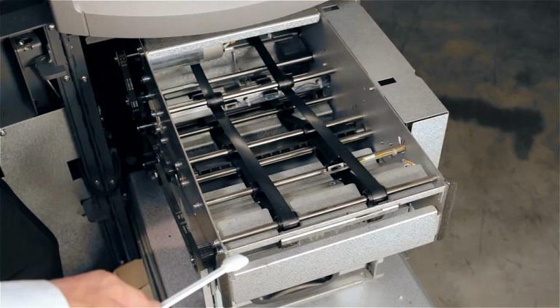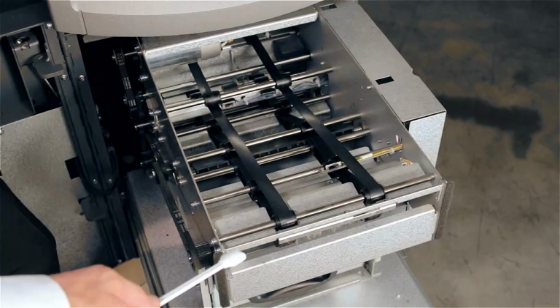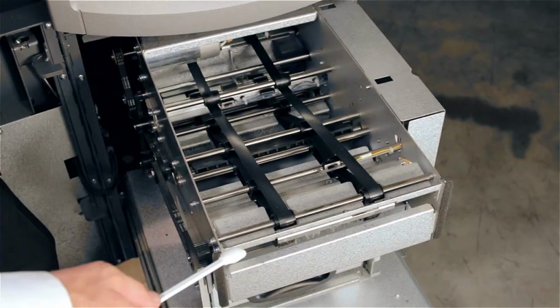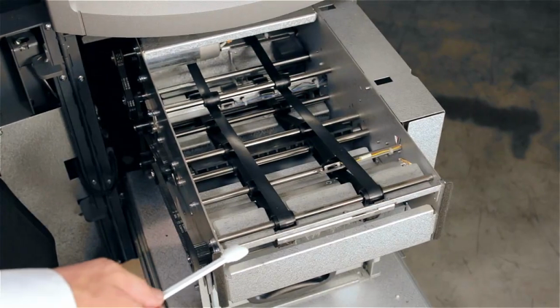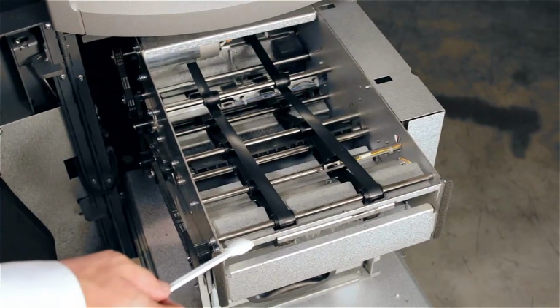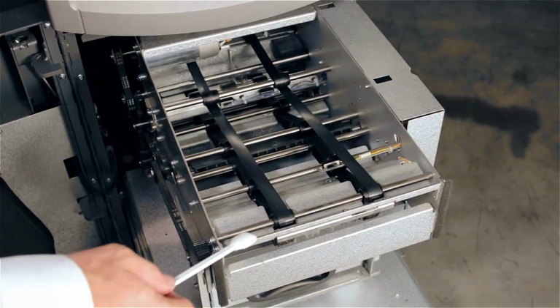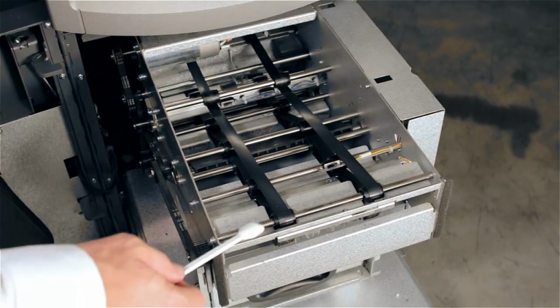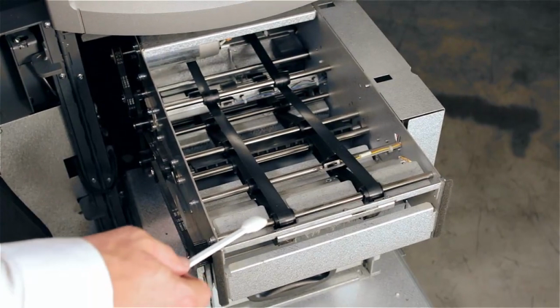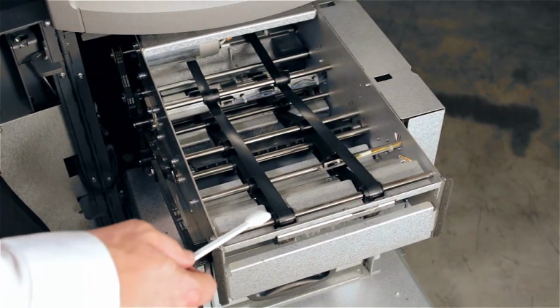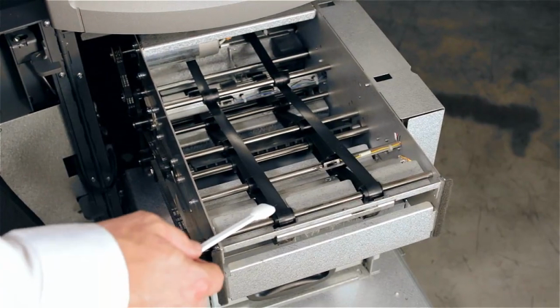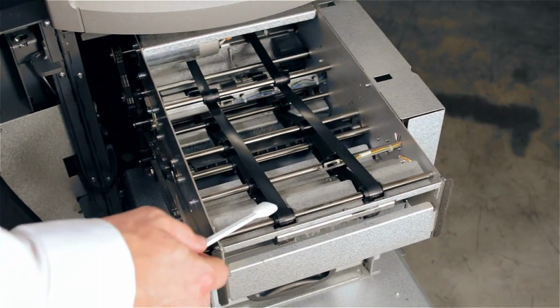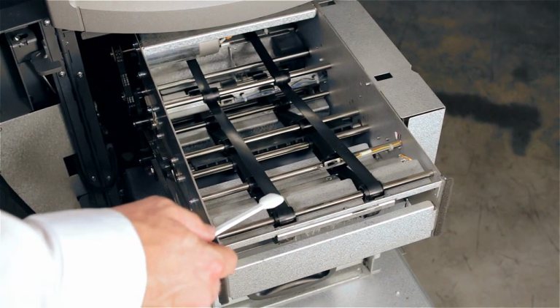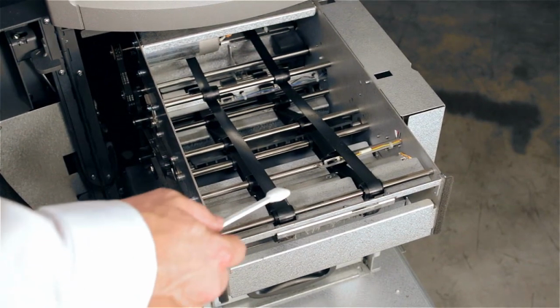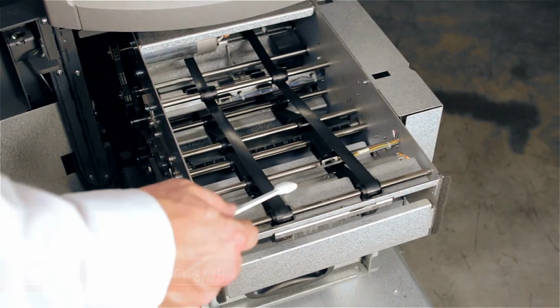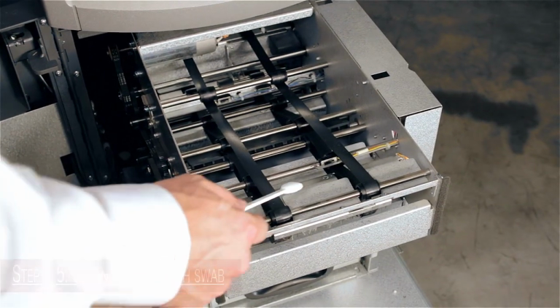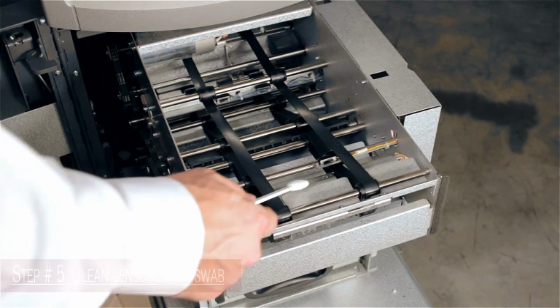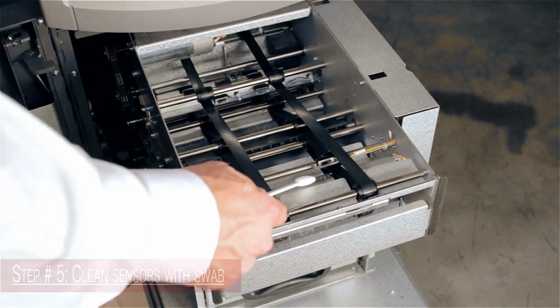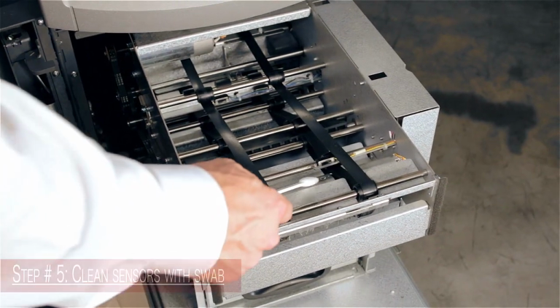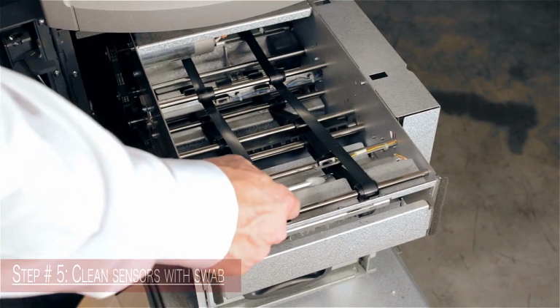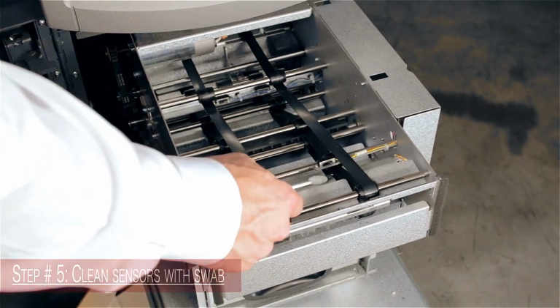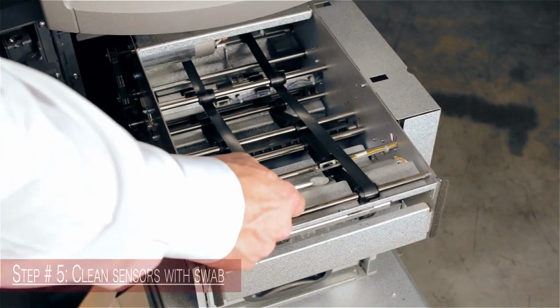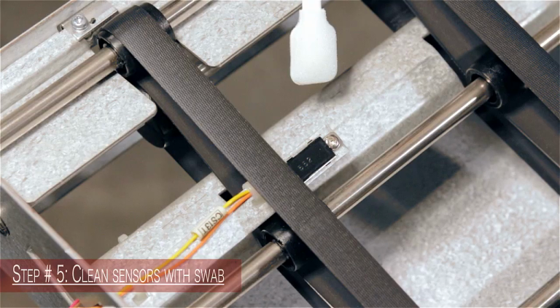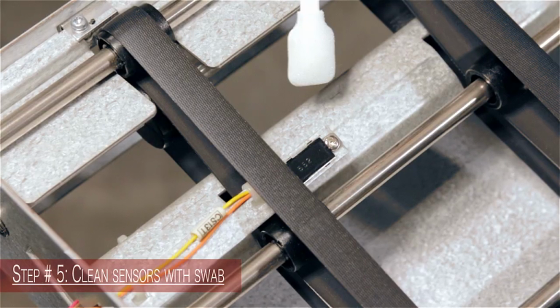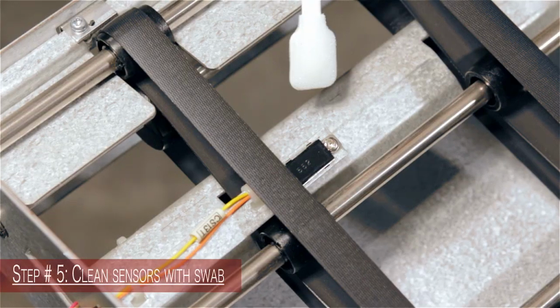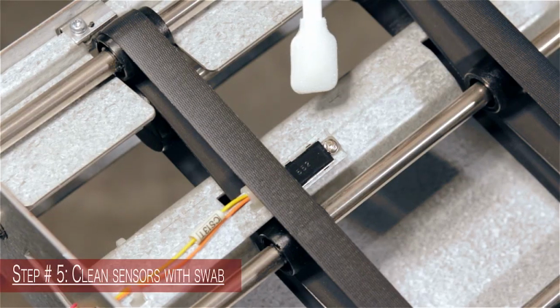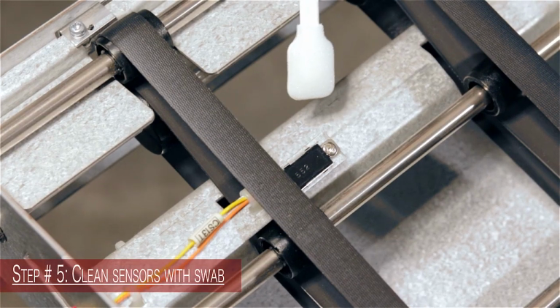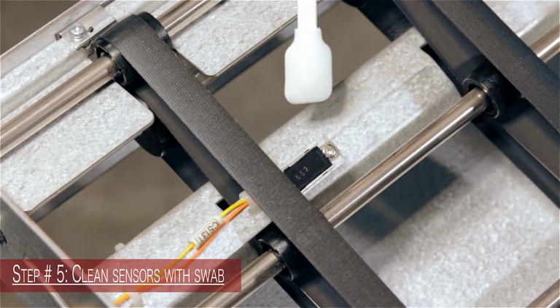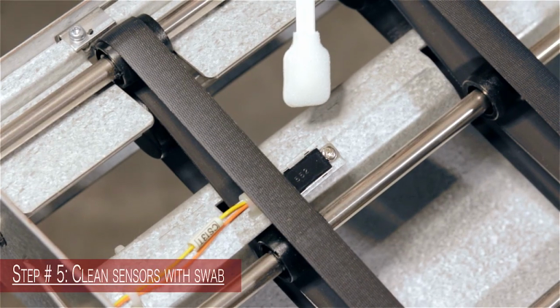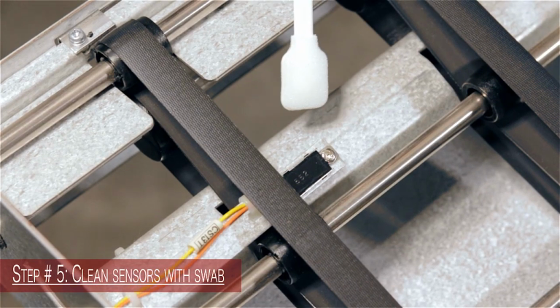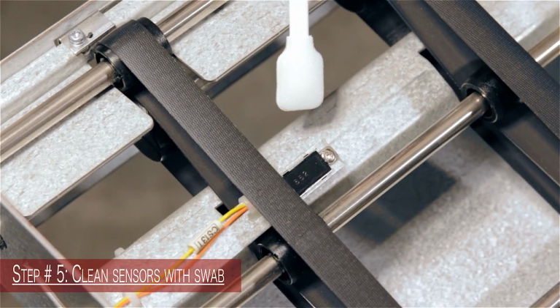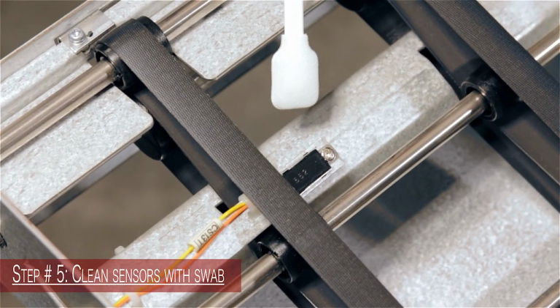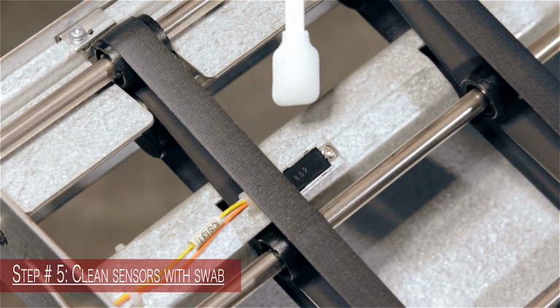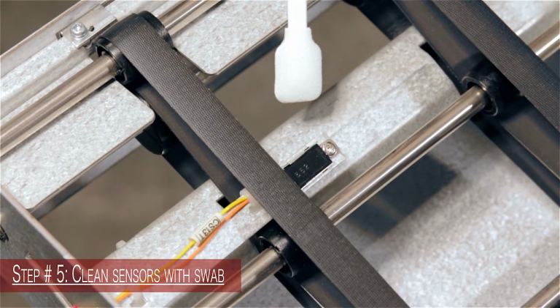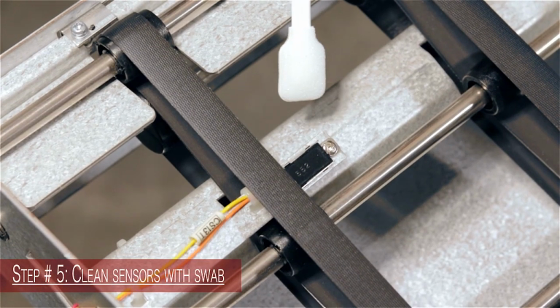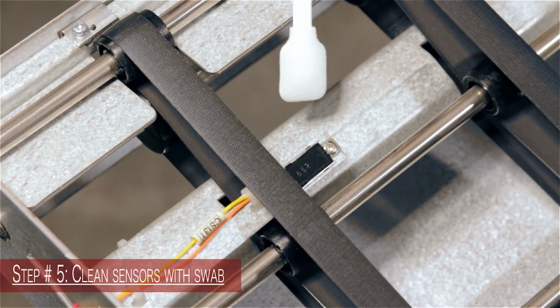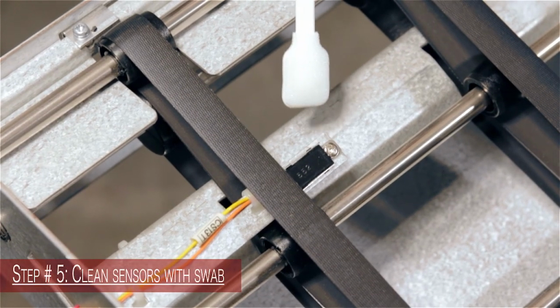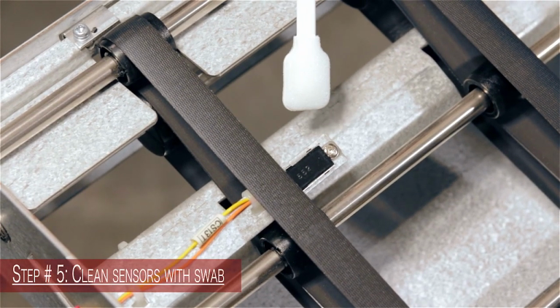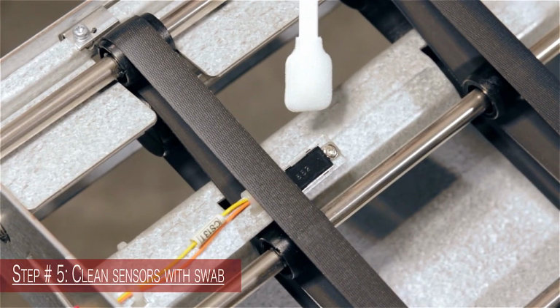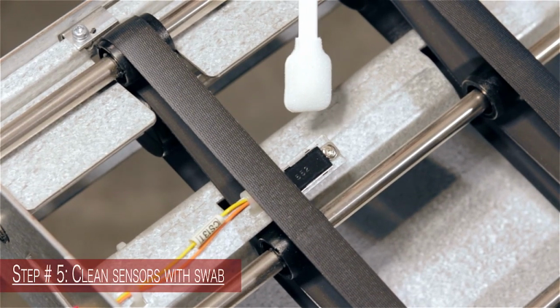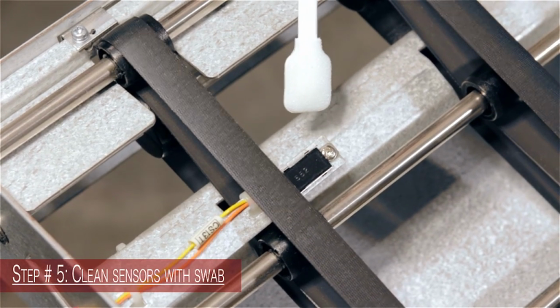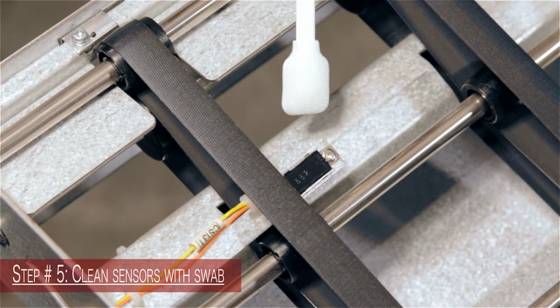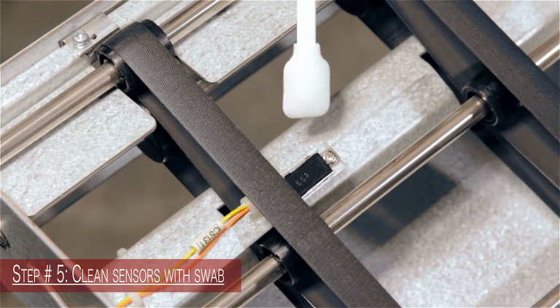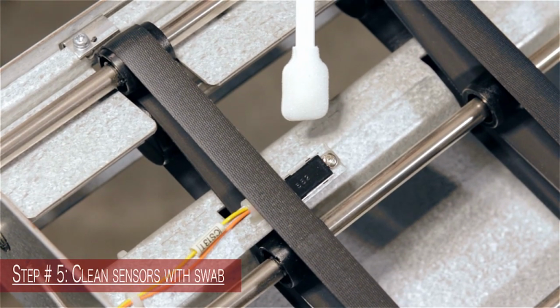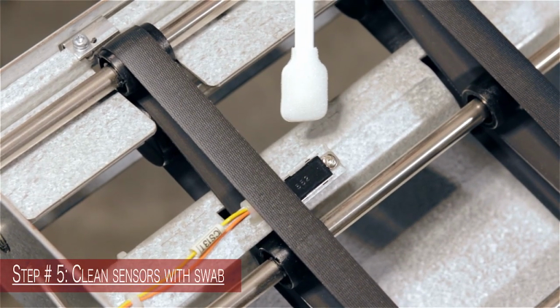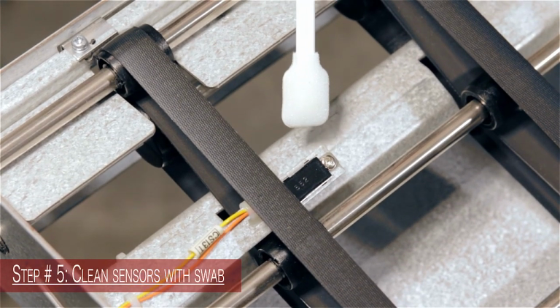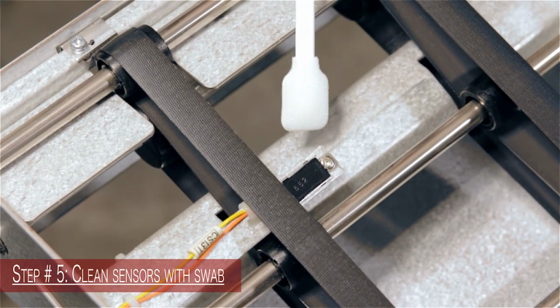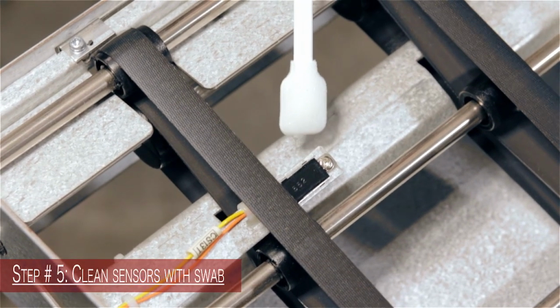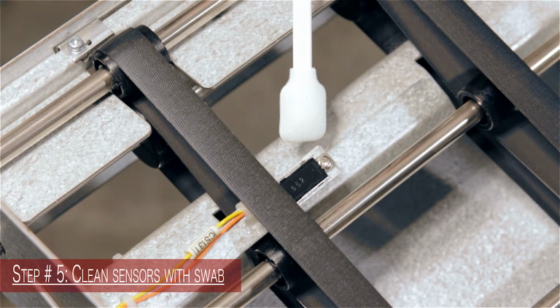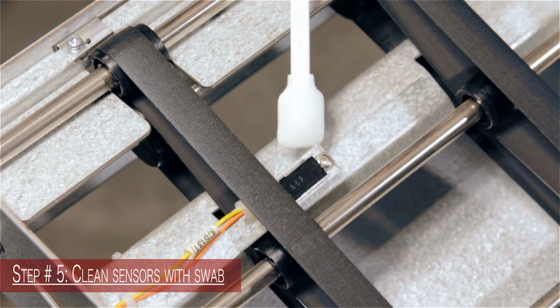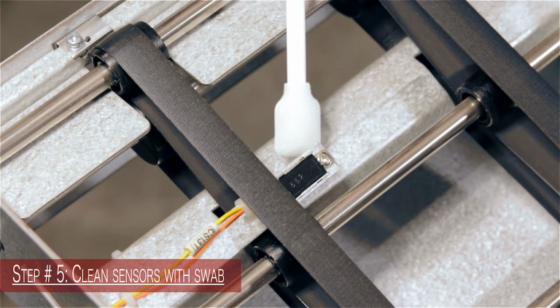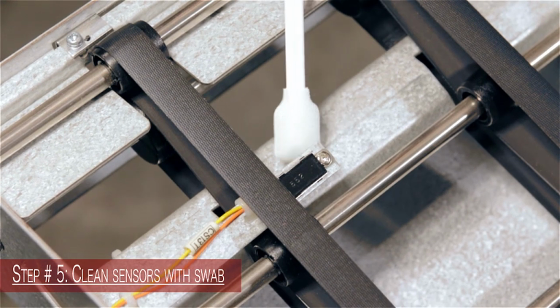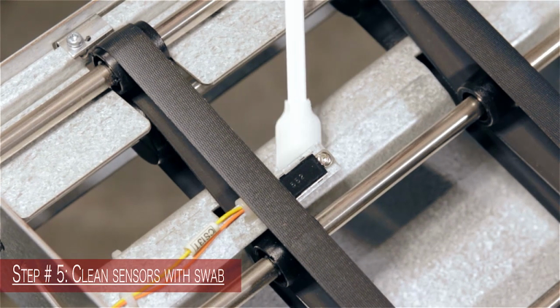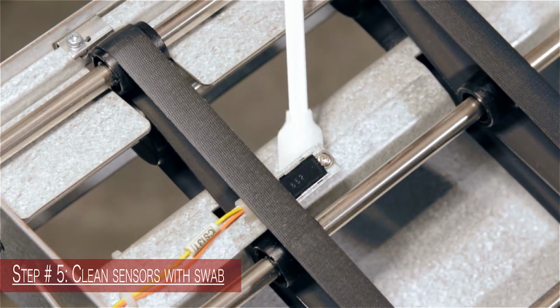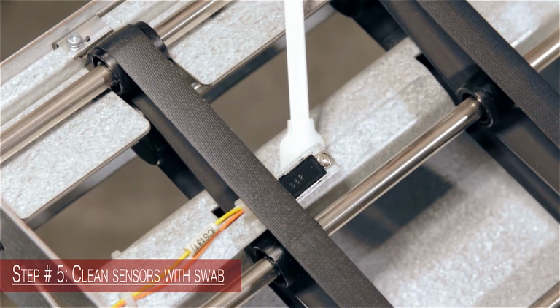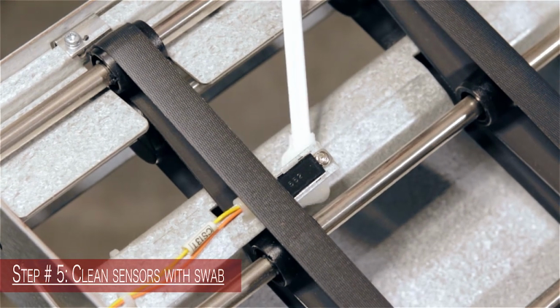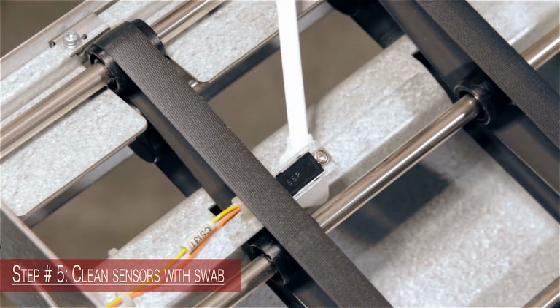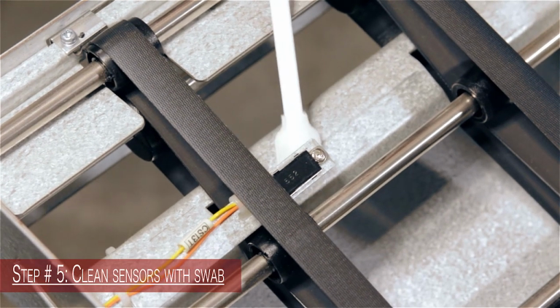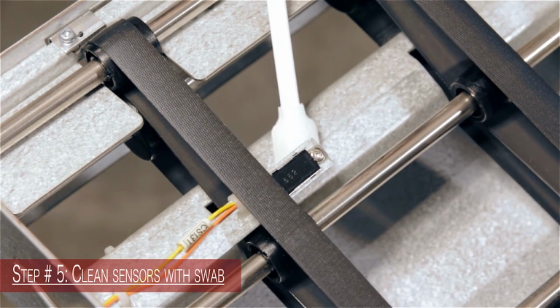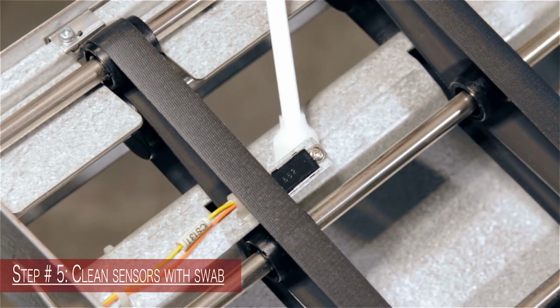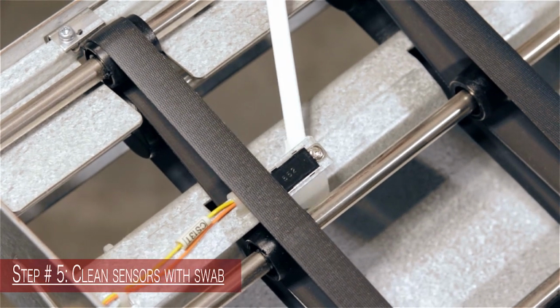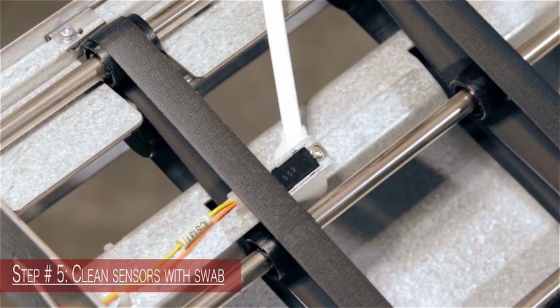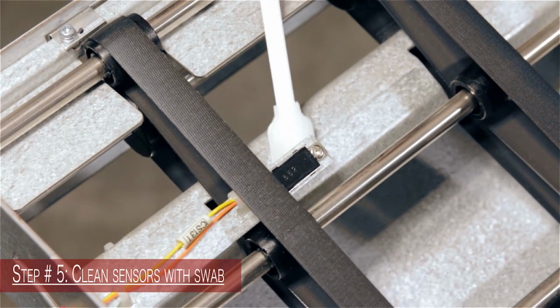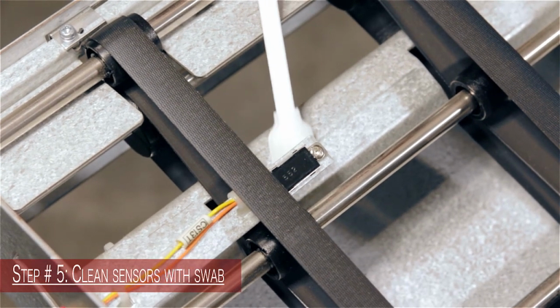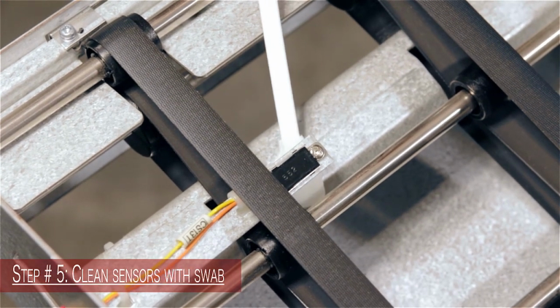Step number five: after locating your sensors, be sure to clean them with the dry swab provided in the preventative maintenance kit.